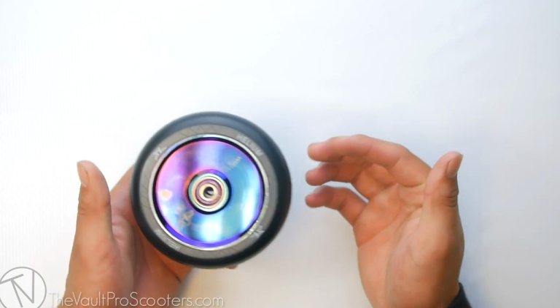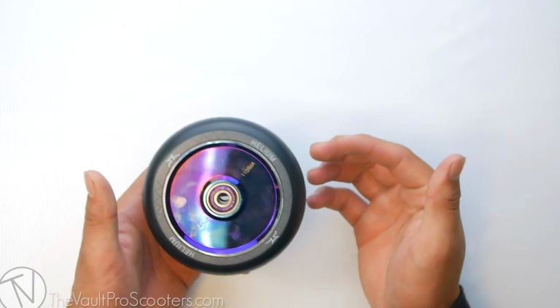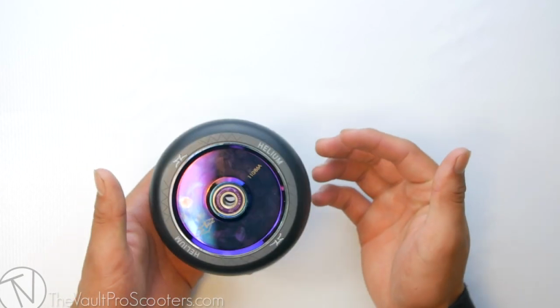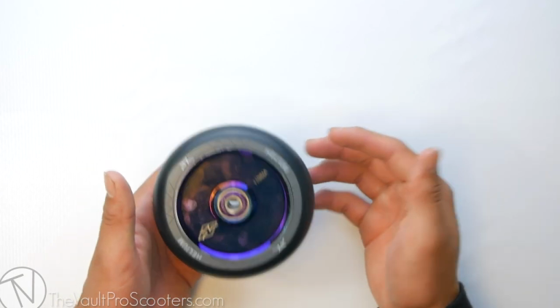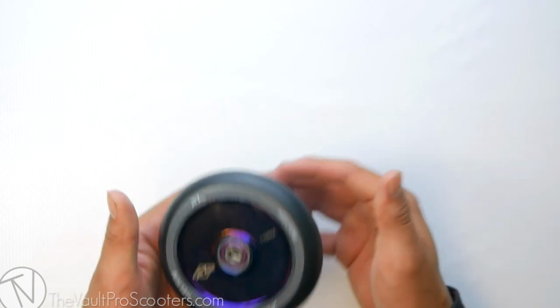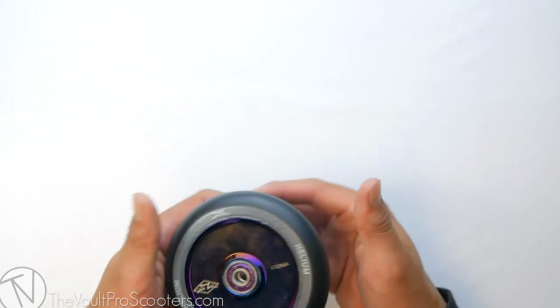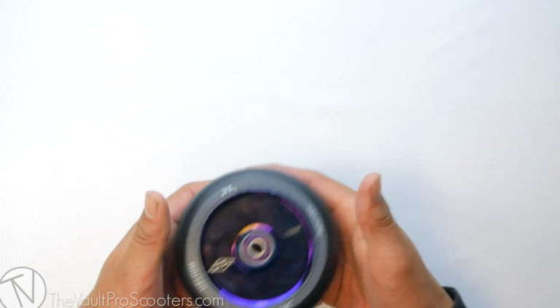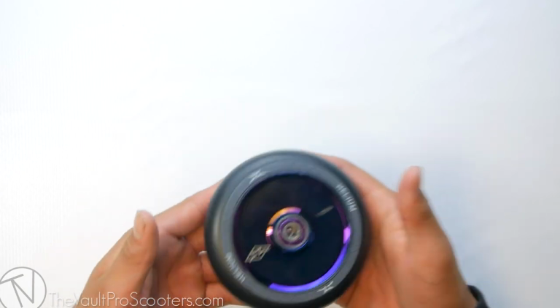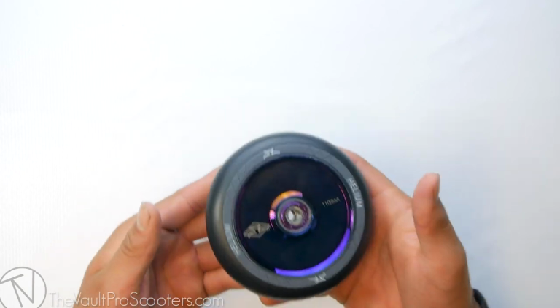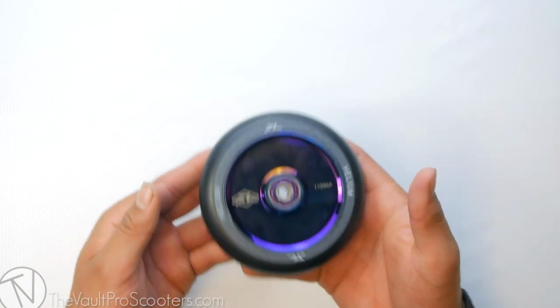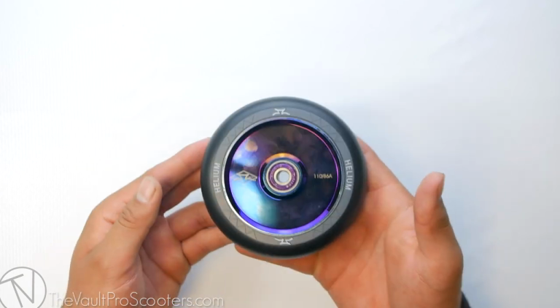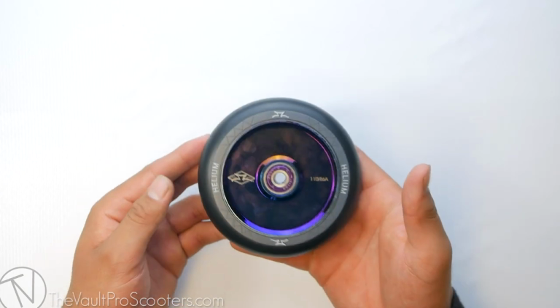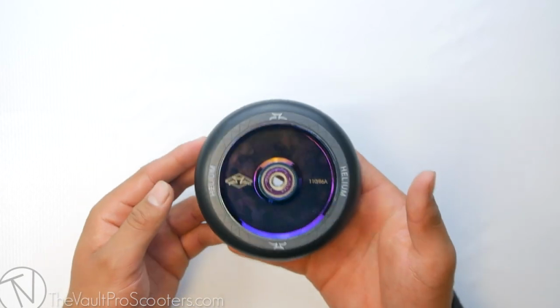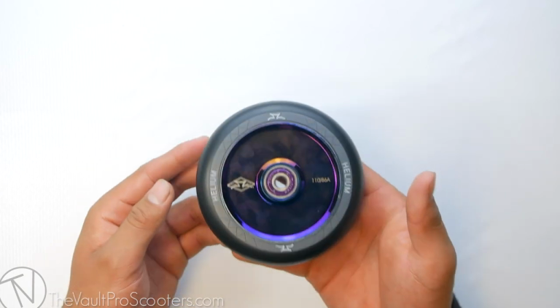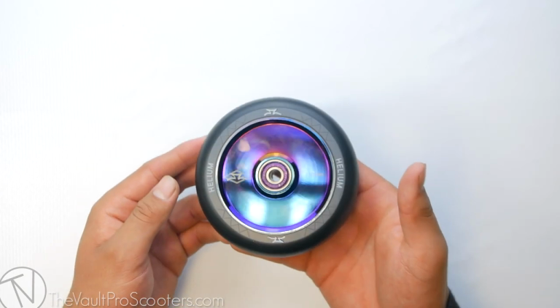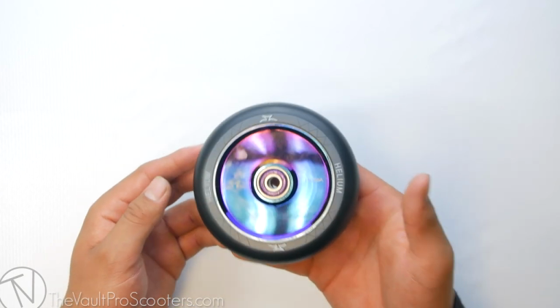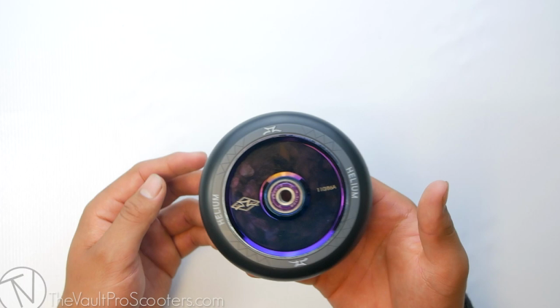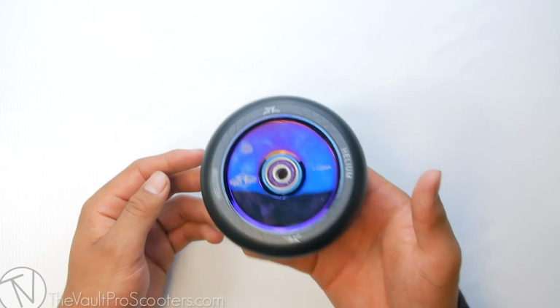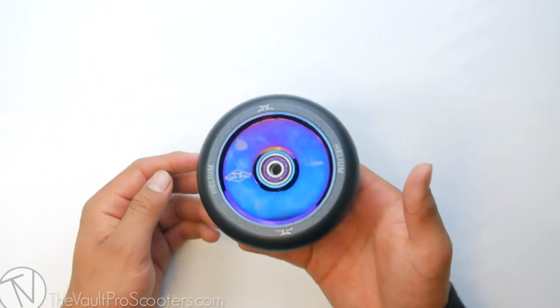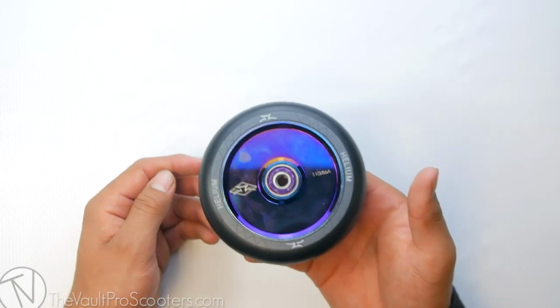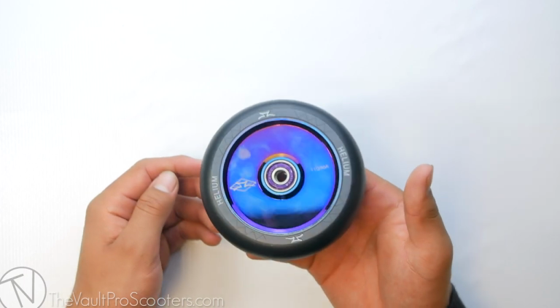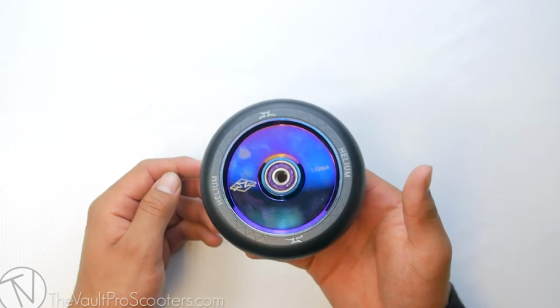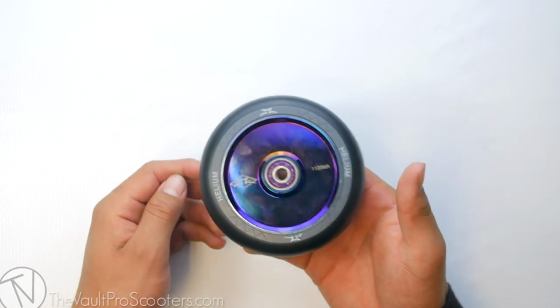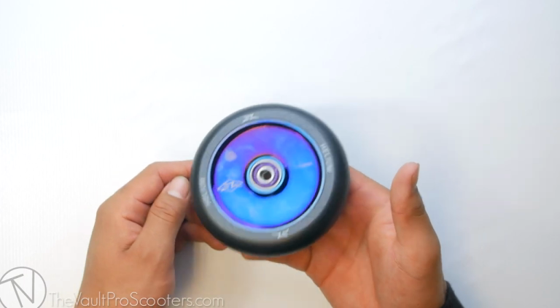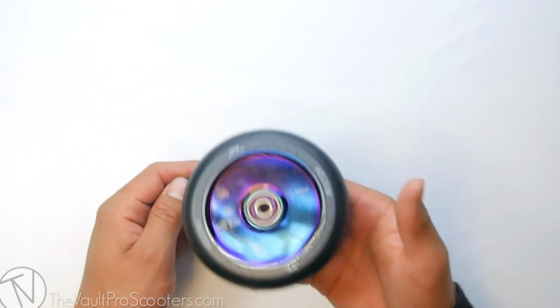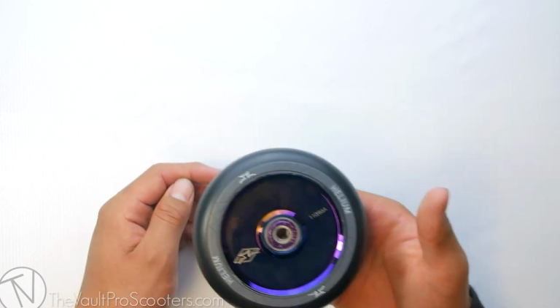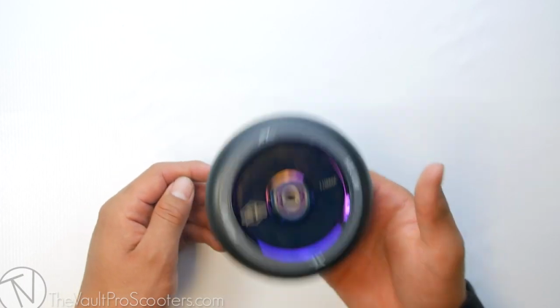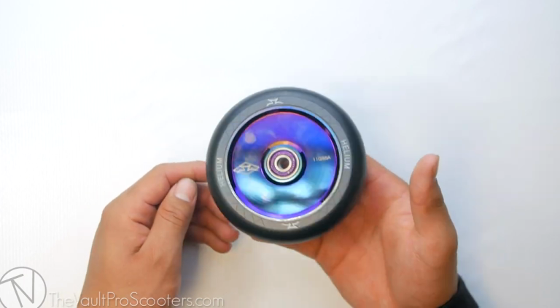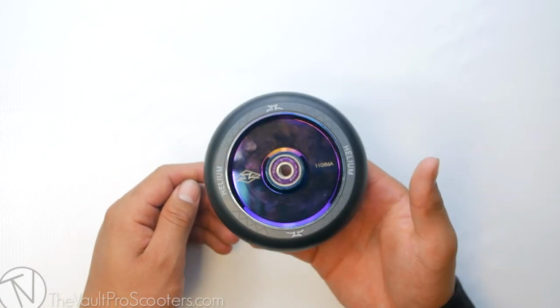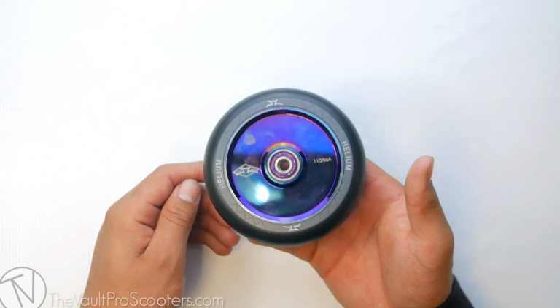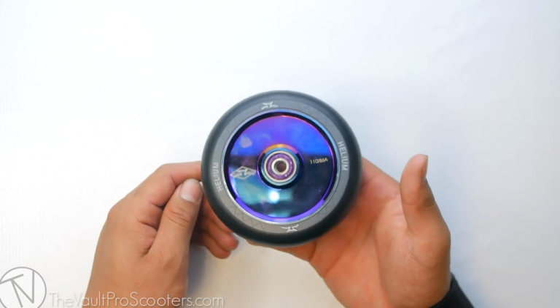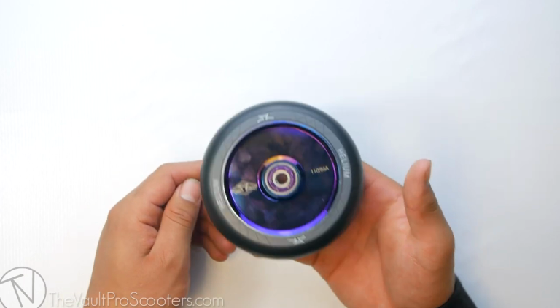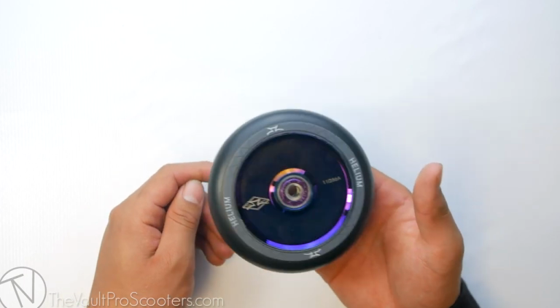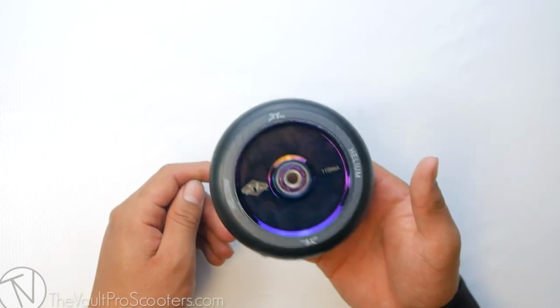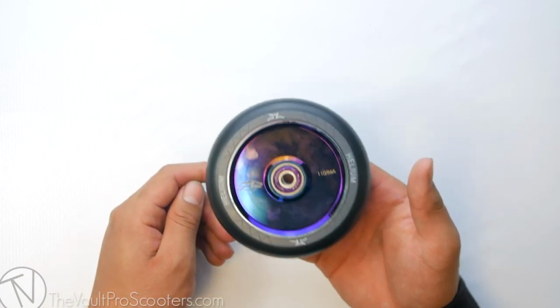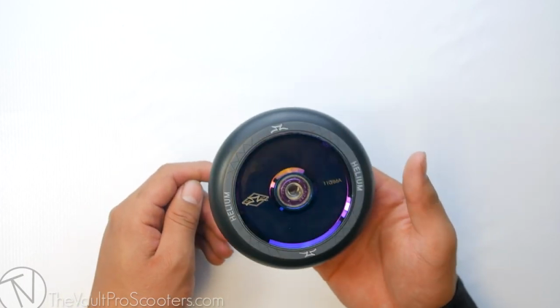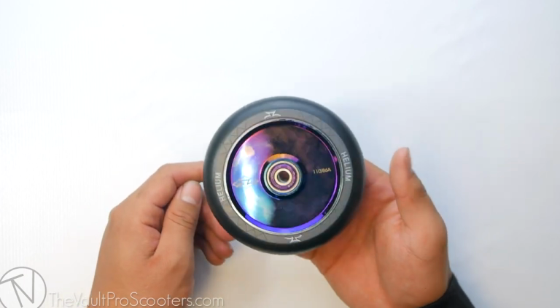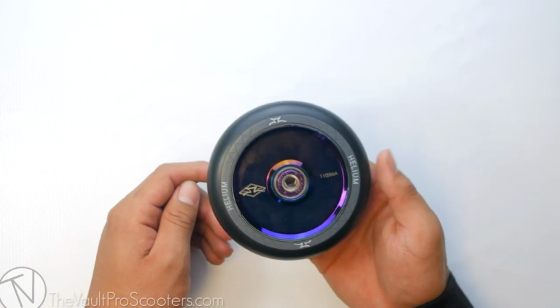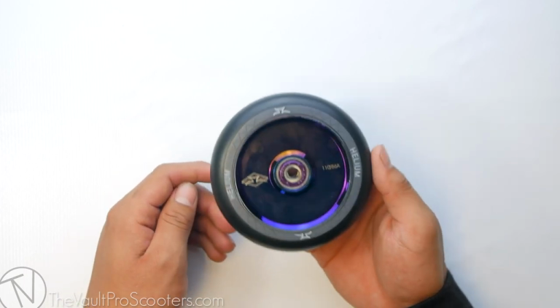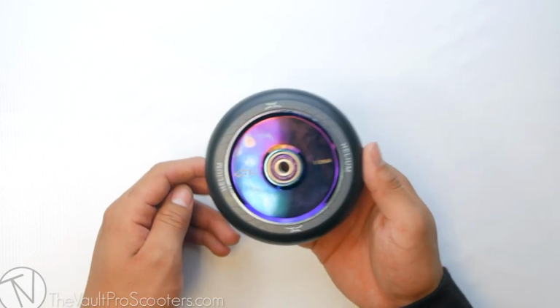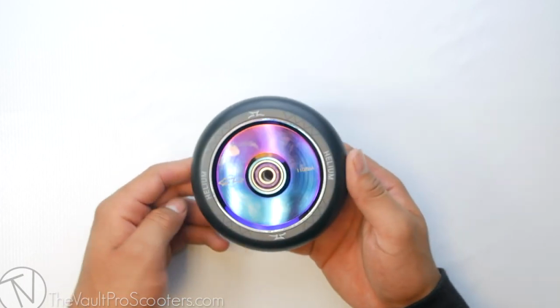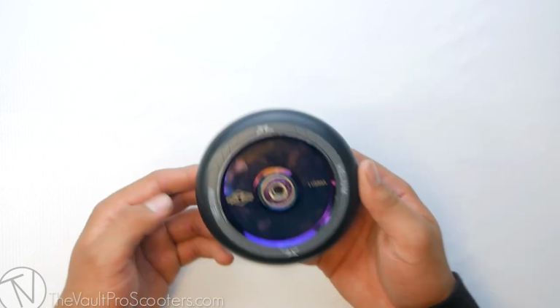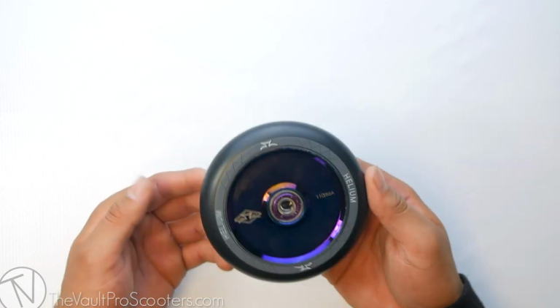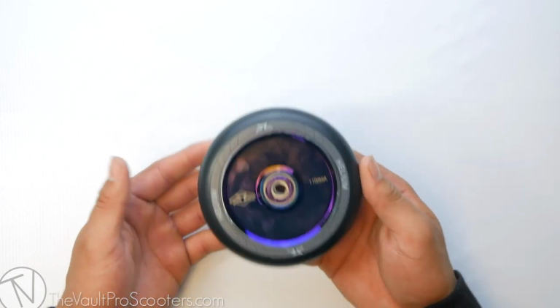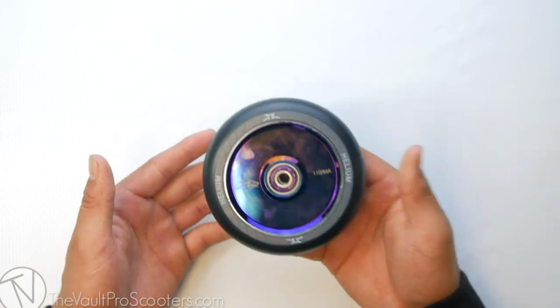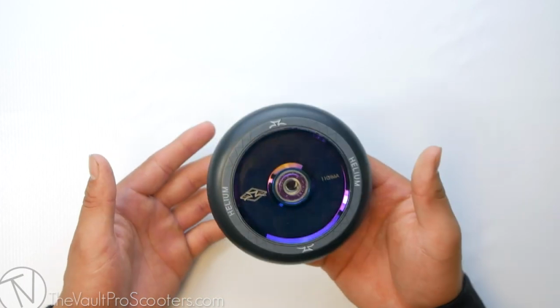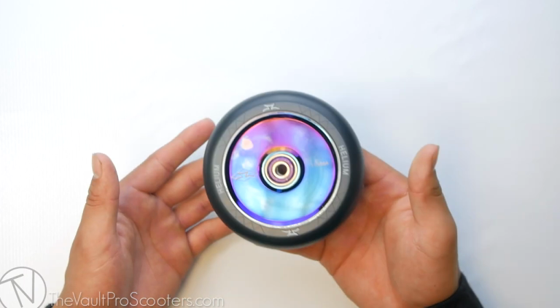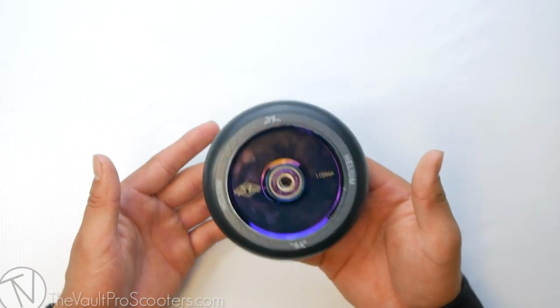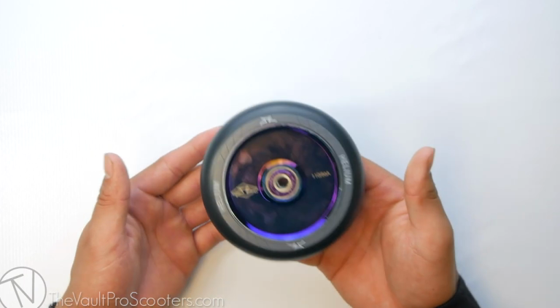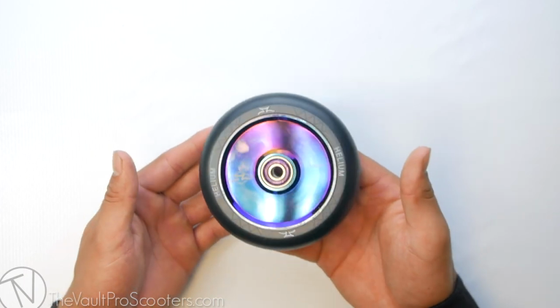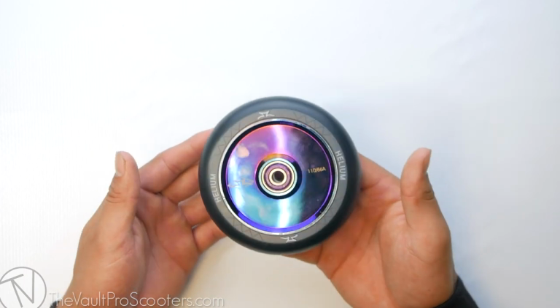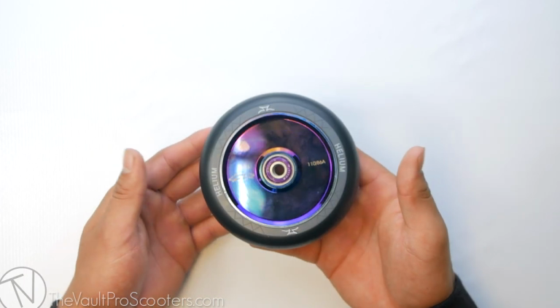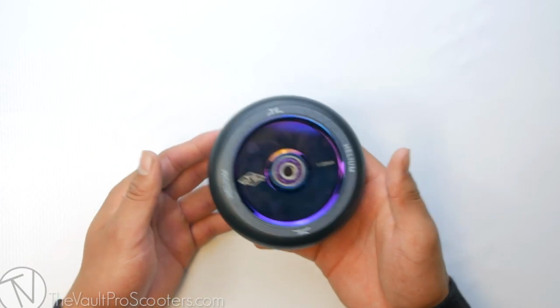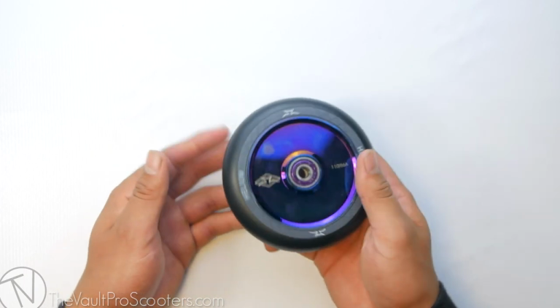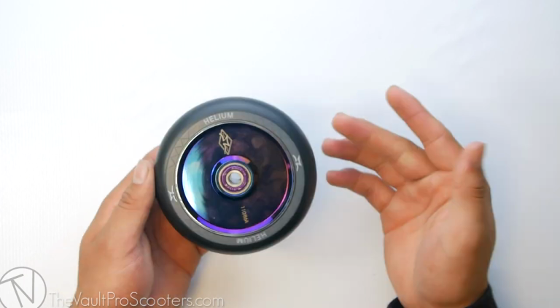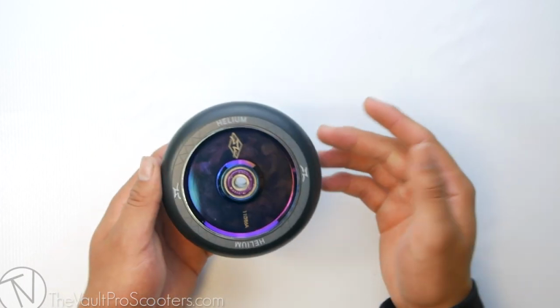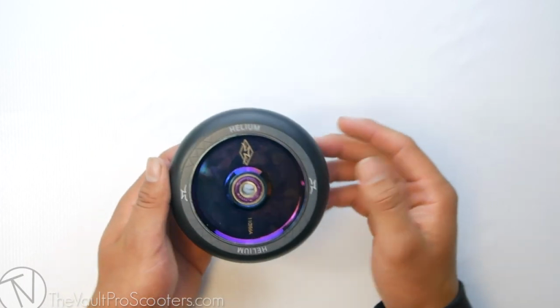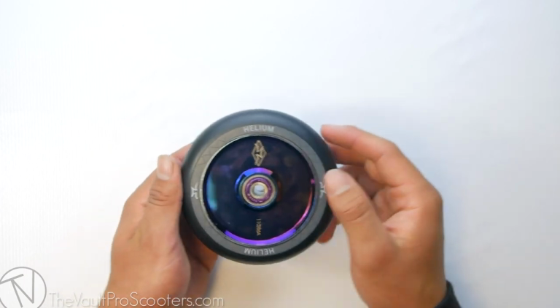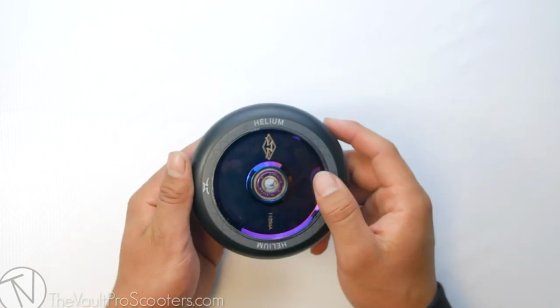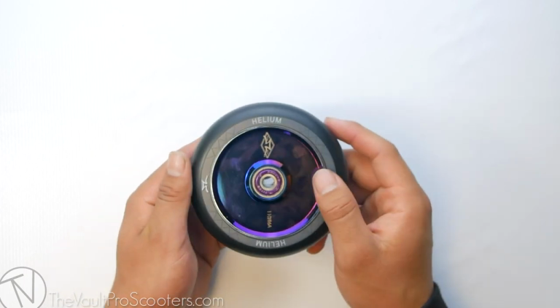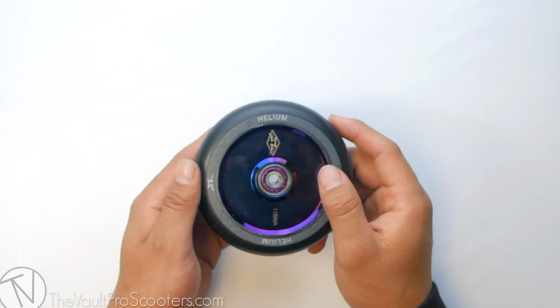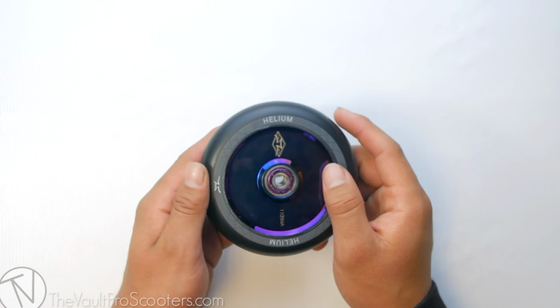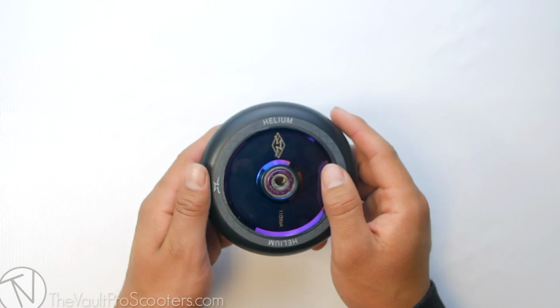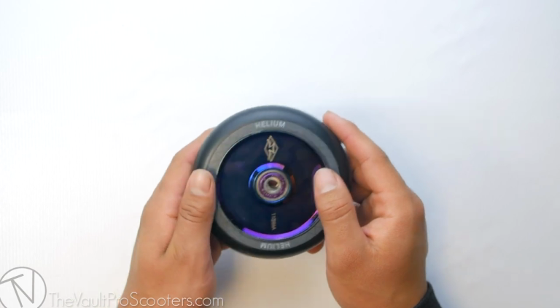This is the AO Helium Wheel. Make sure to be on the lookout for more product demos releasing soon. I'm Ruben with Vault Pro Scooters — I'll see you in the next product demo.